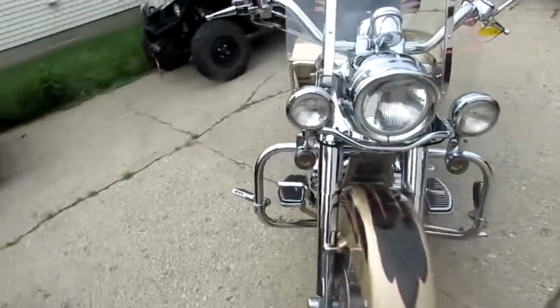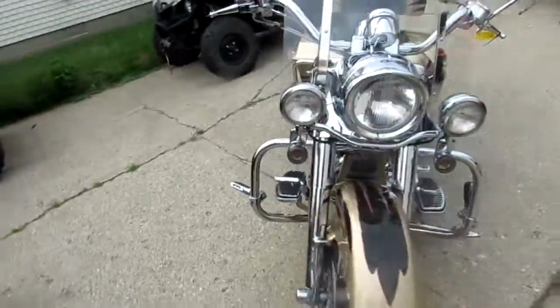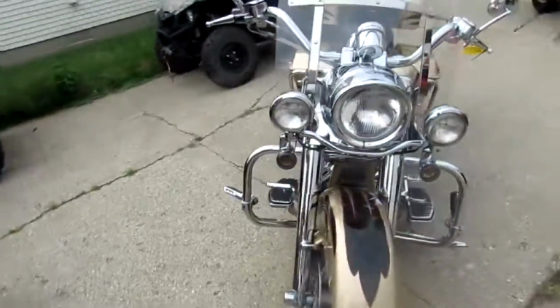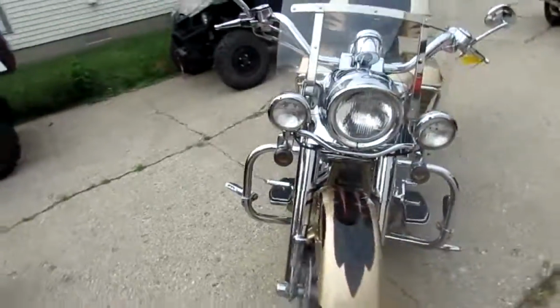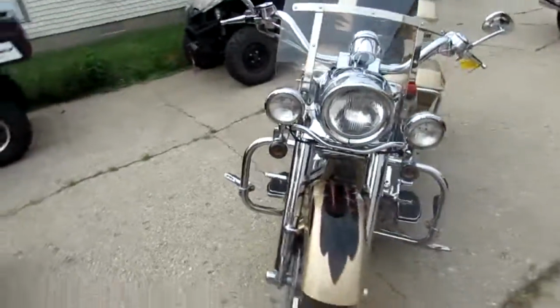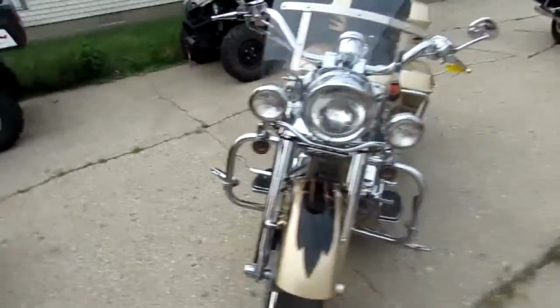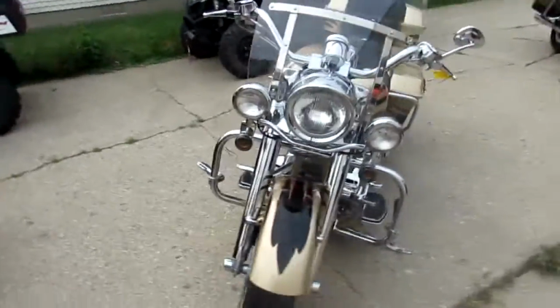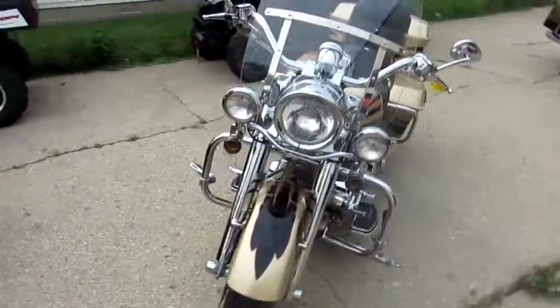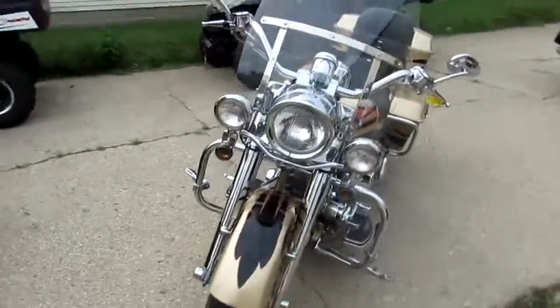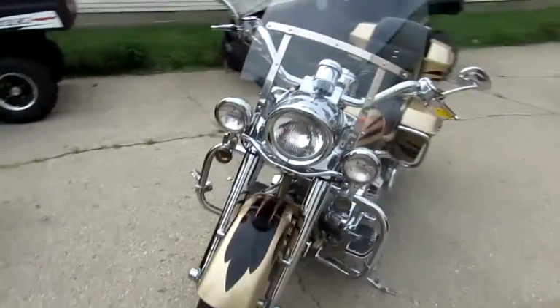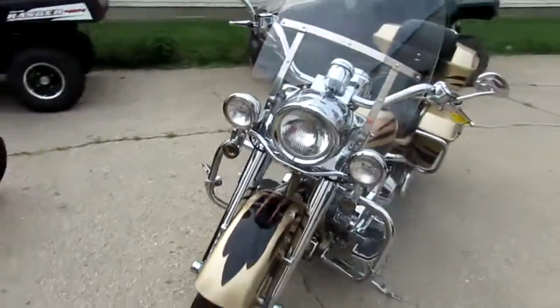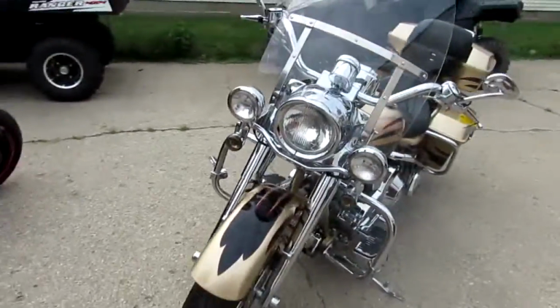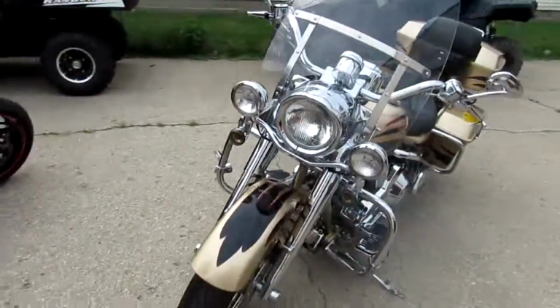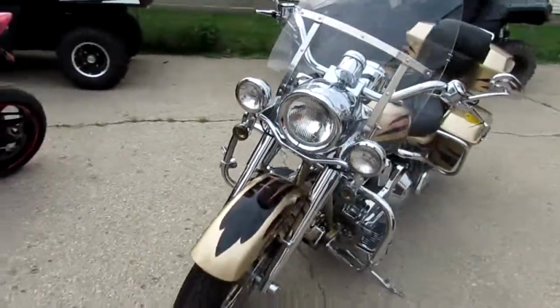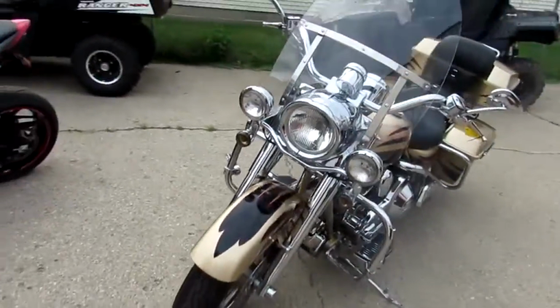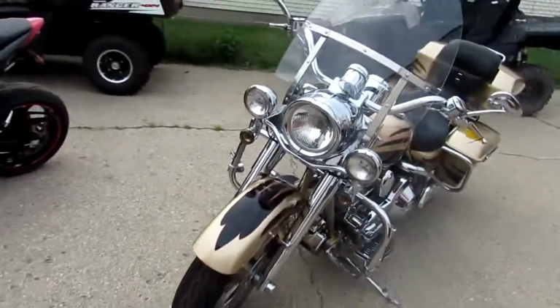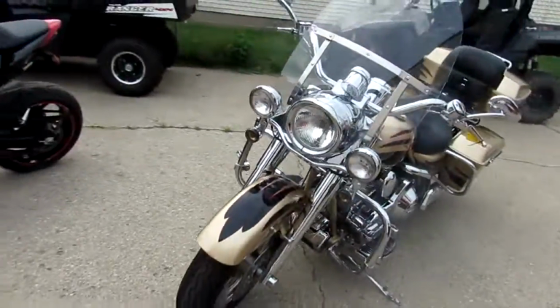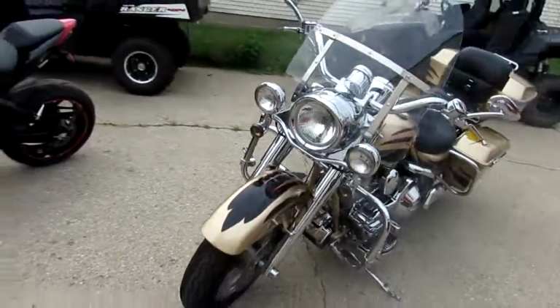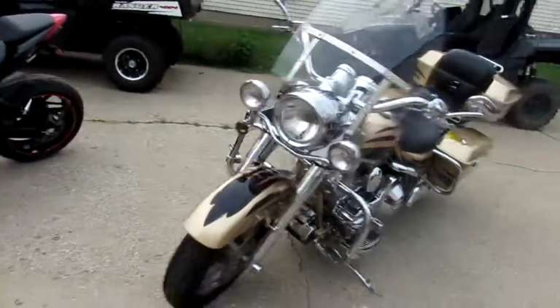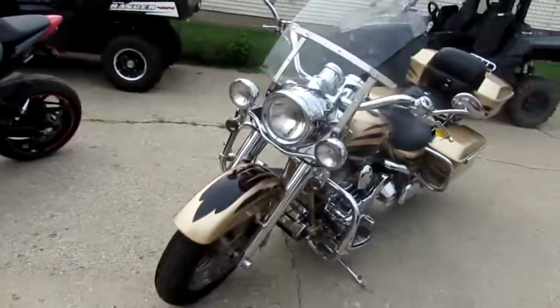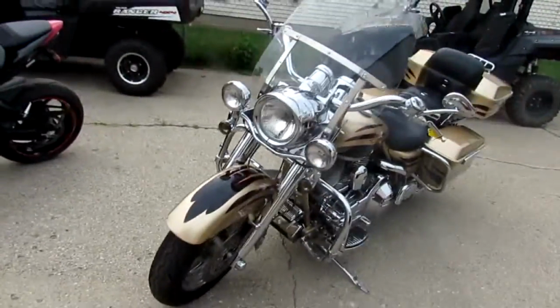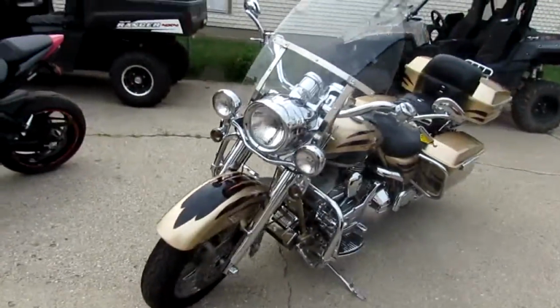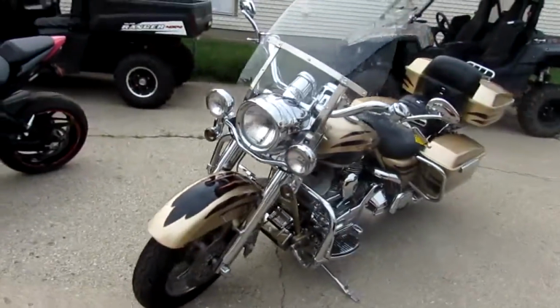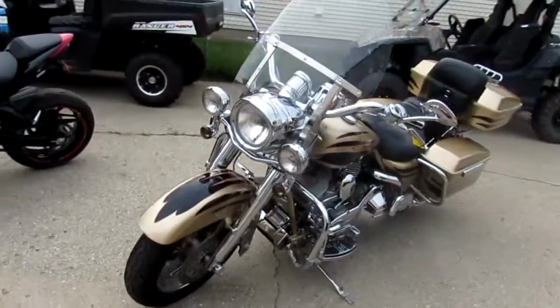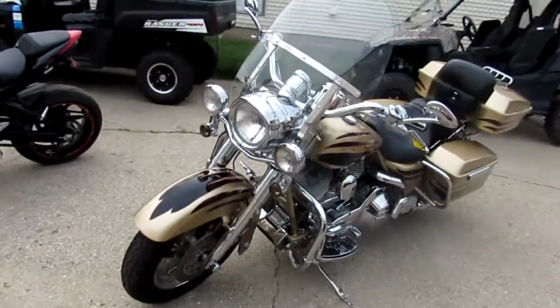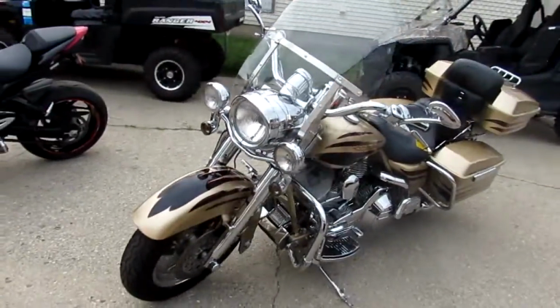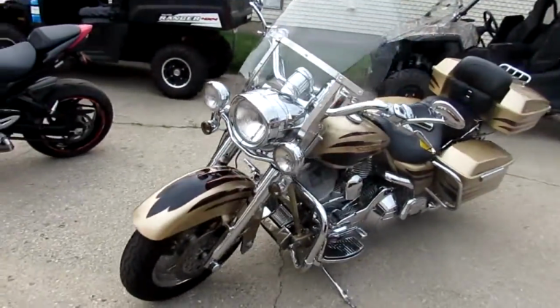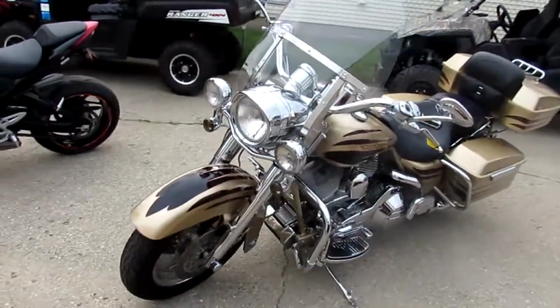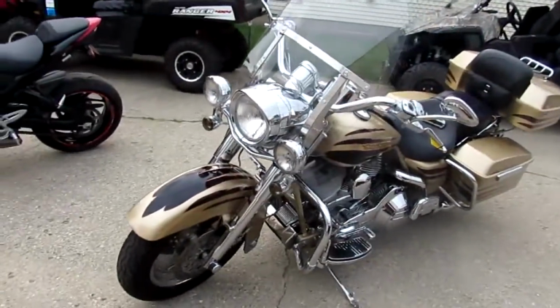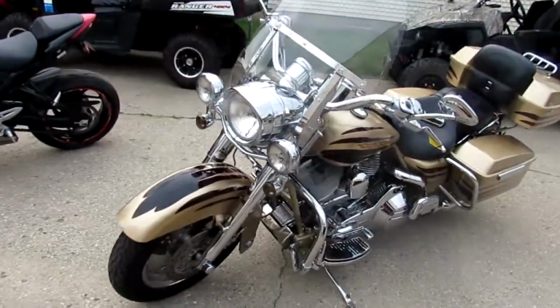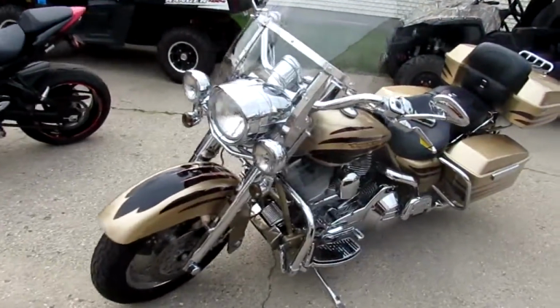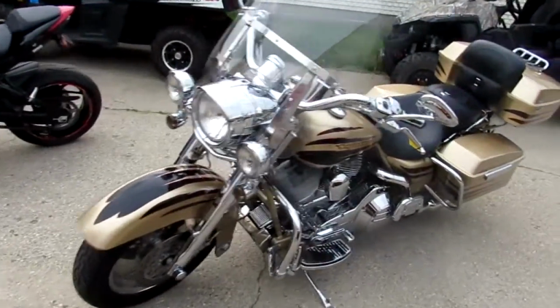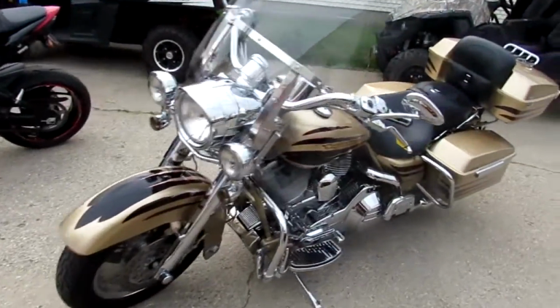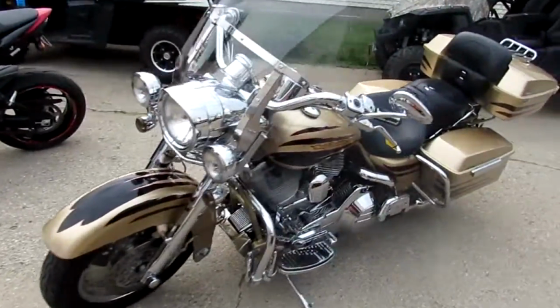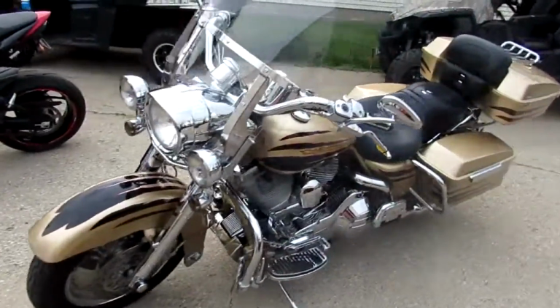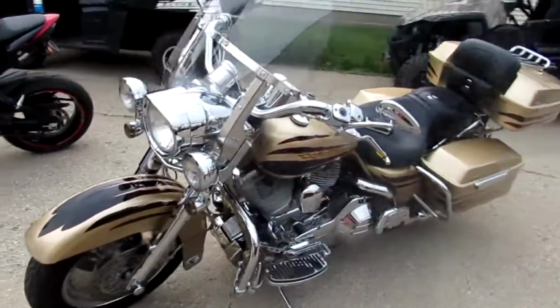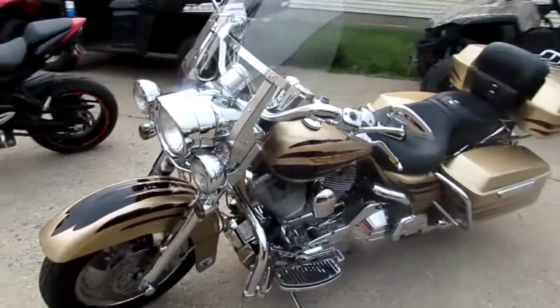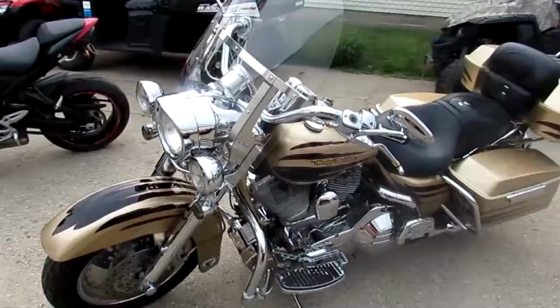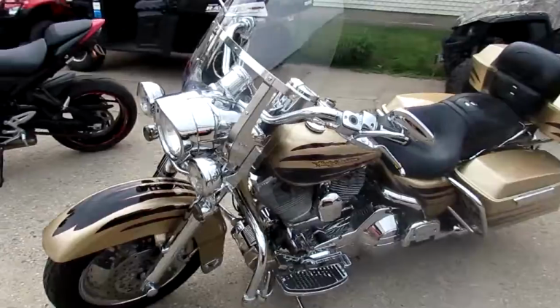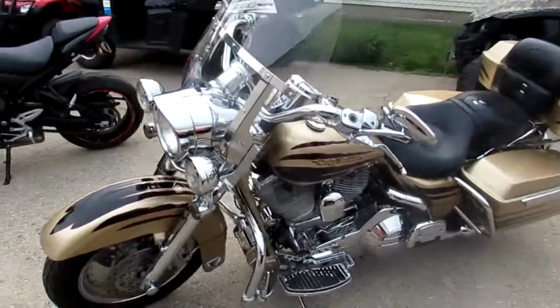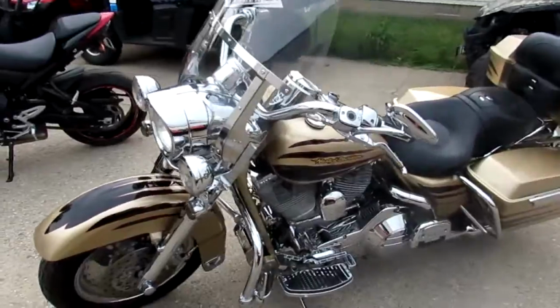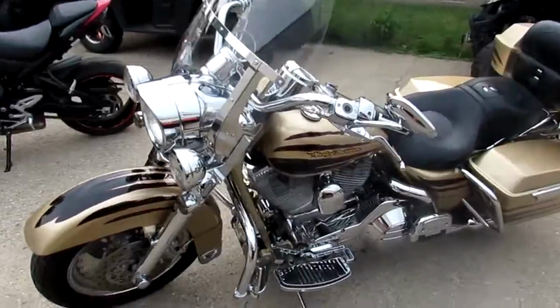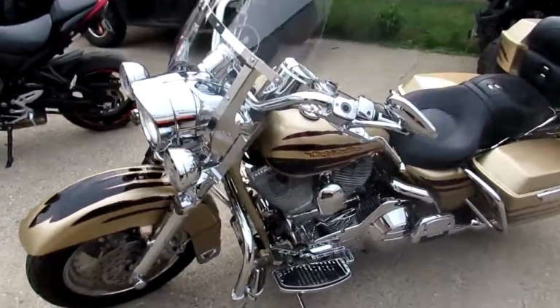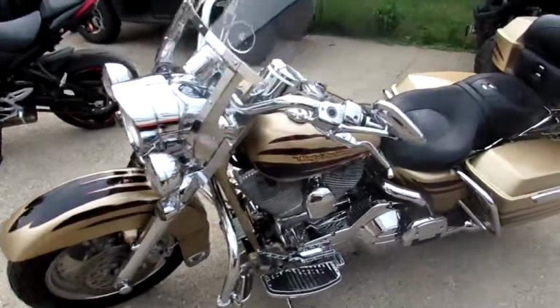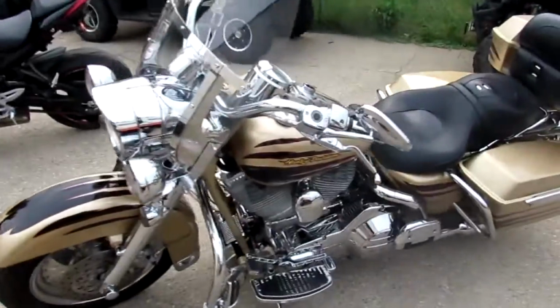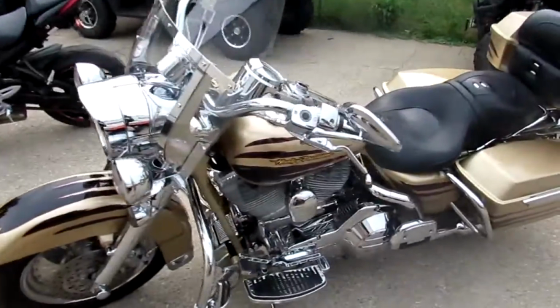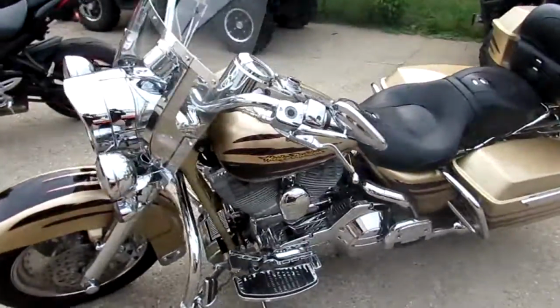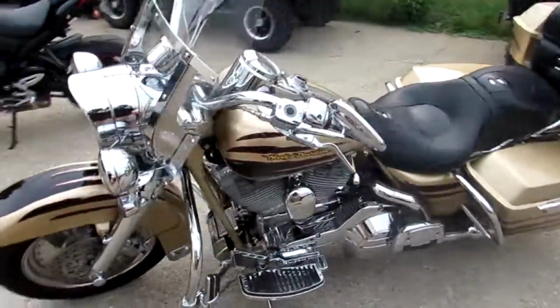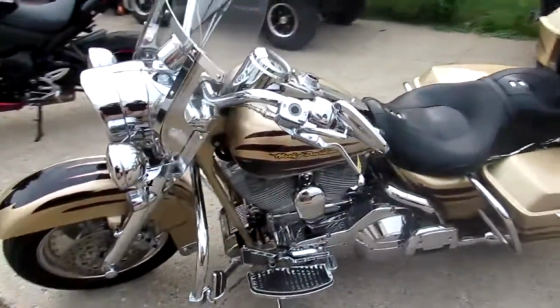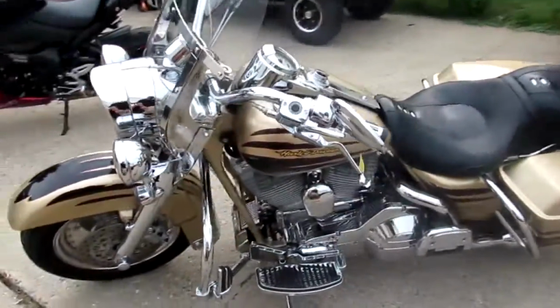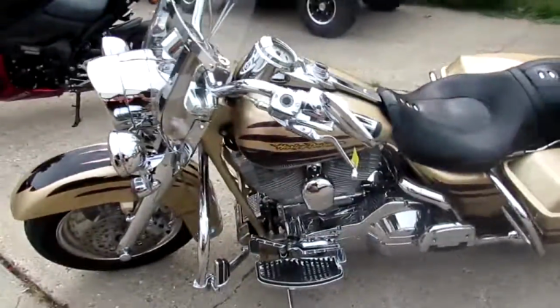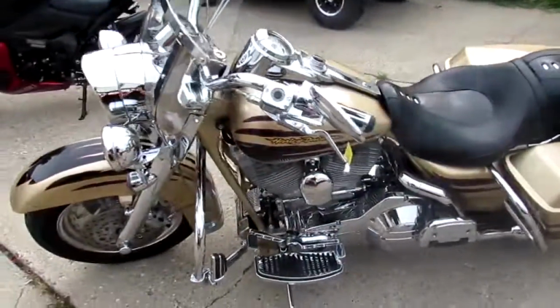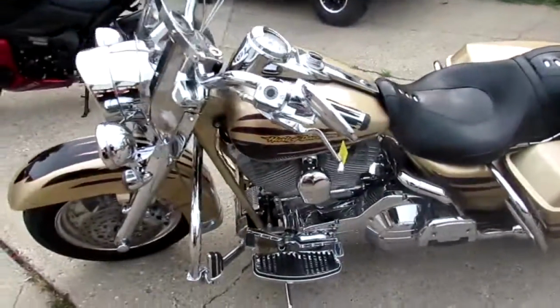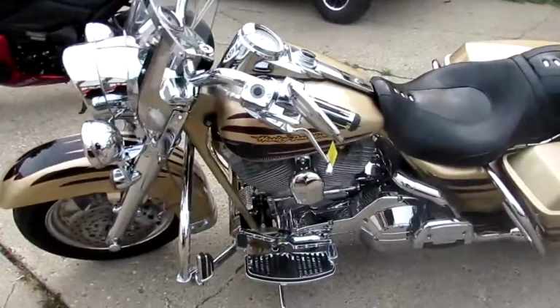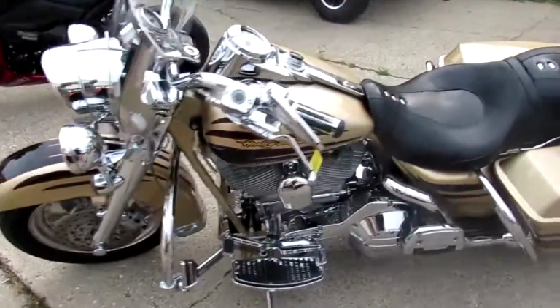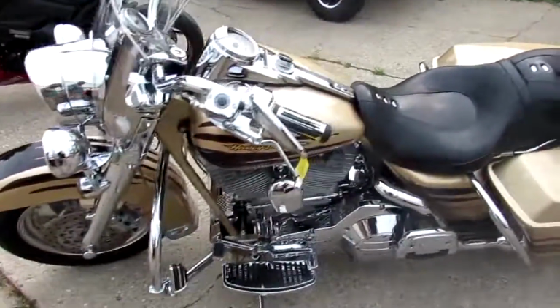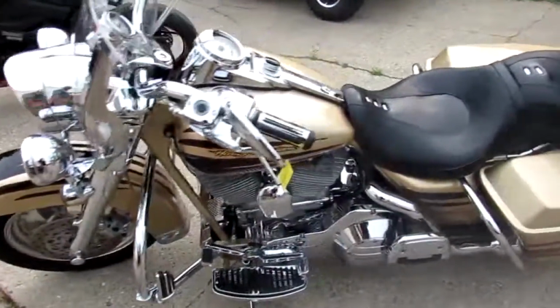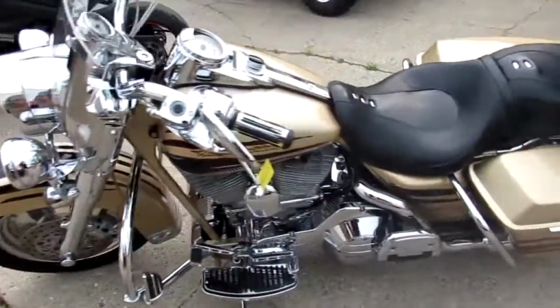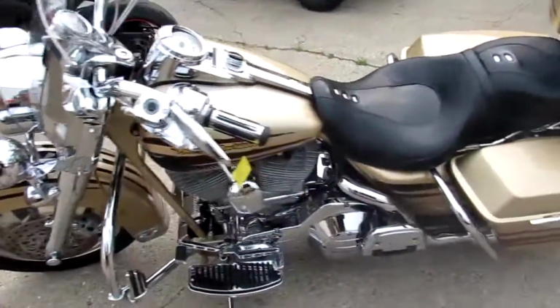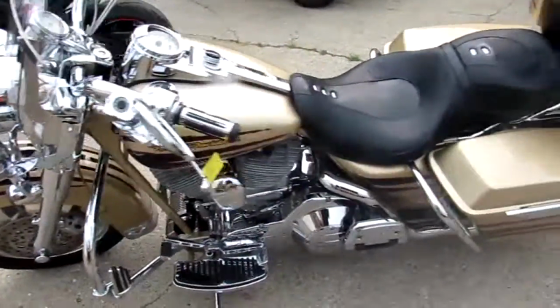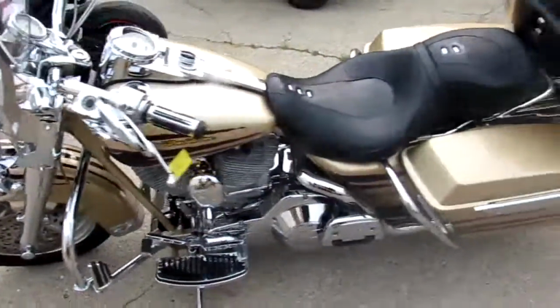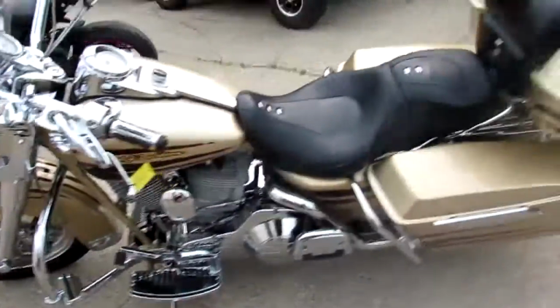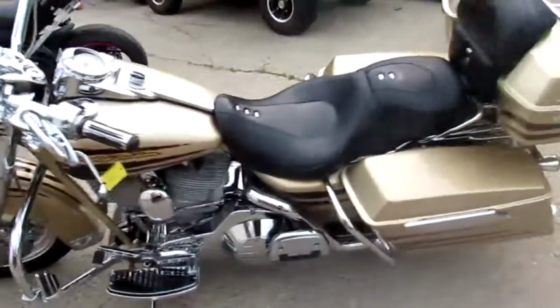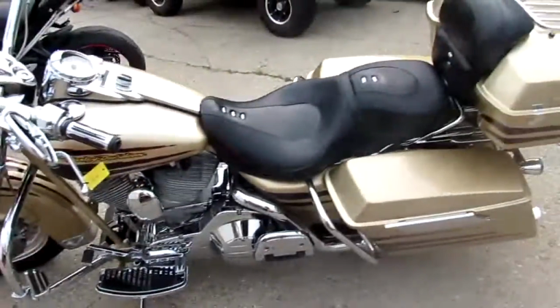This is a pretty cool one here. It's a 2003 Harley-Davidson Screamin' Eagle Road King. As you can see in the video, this thing's a perfect 10 out of 10.